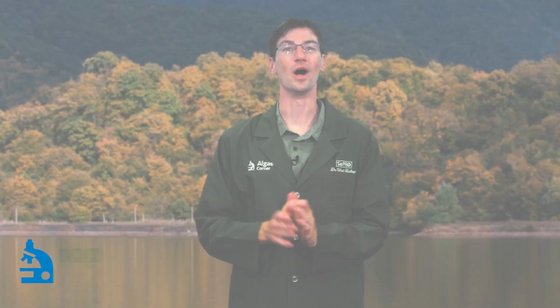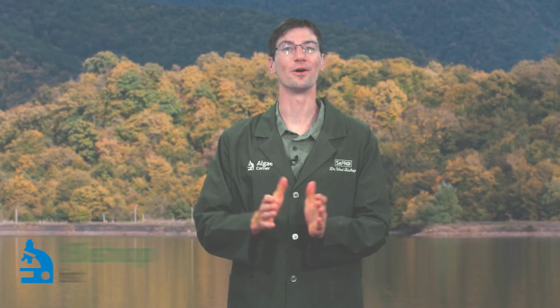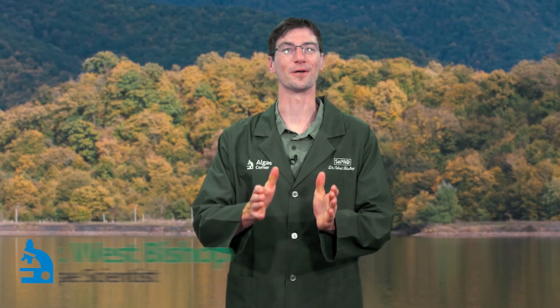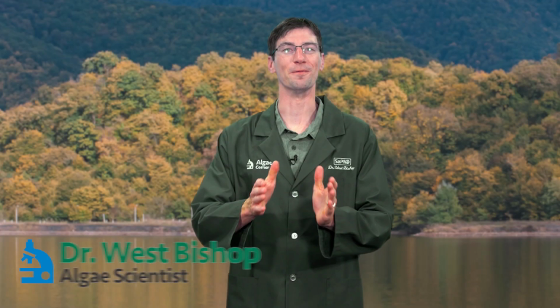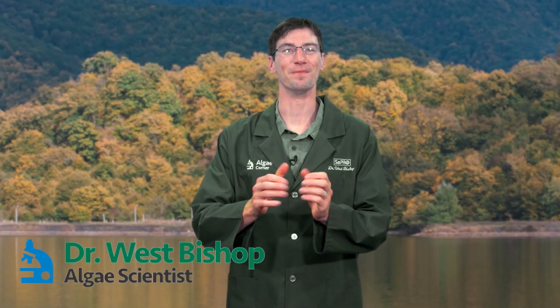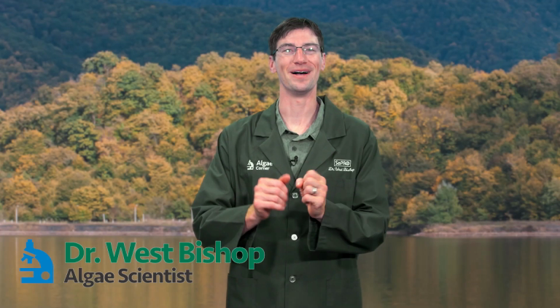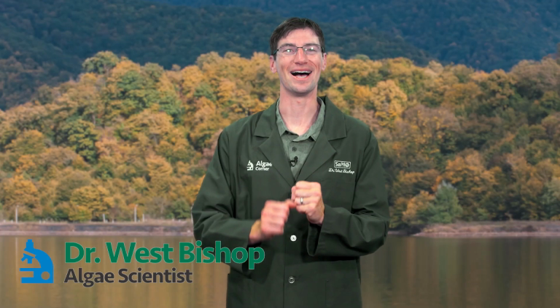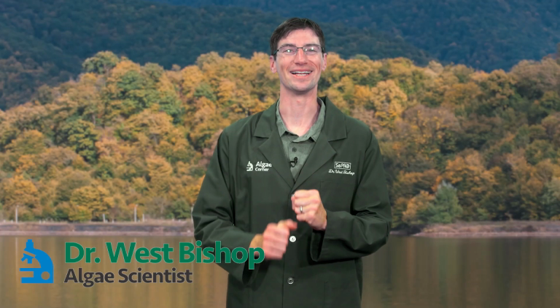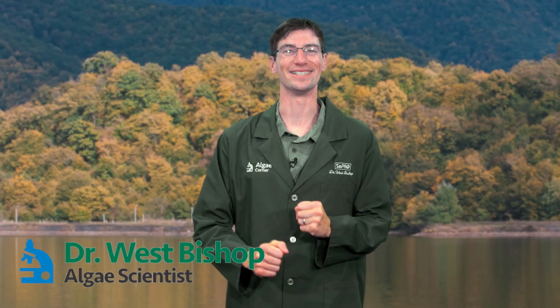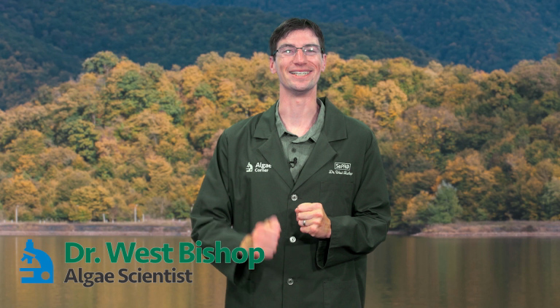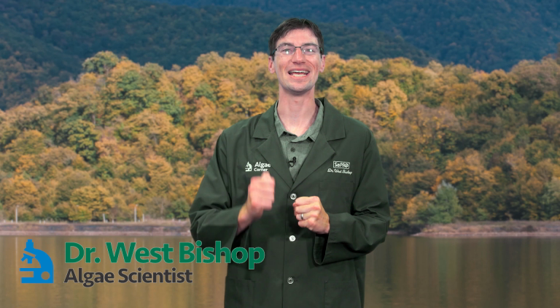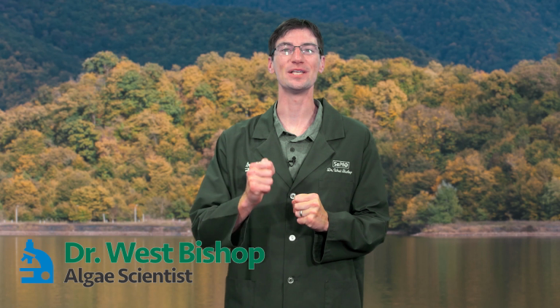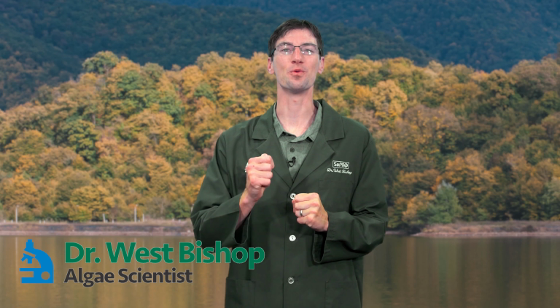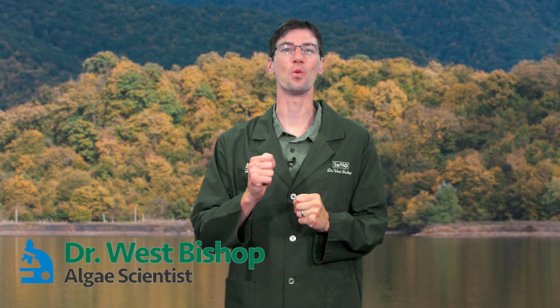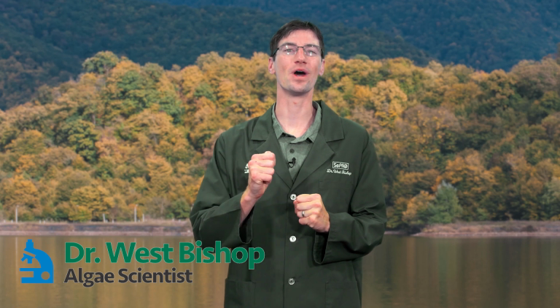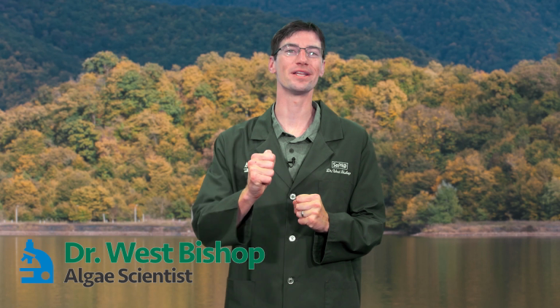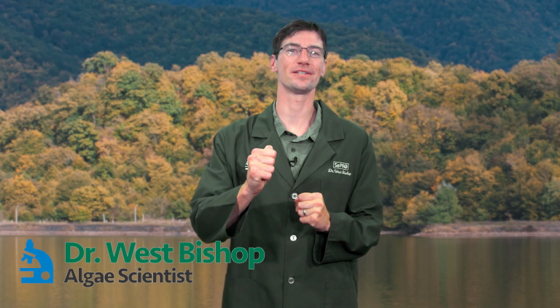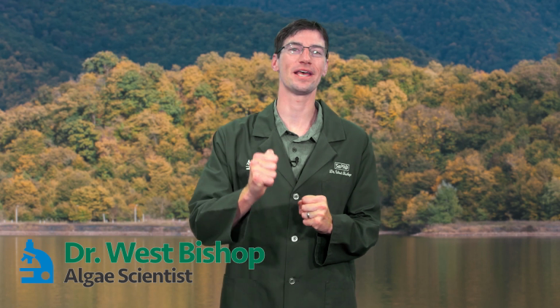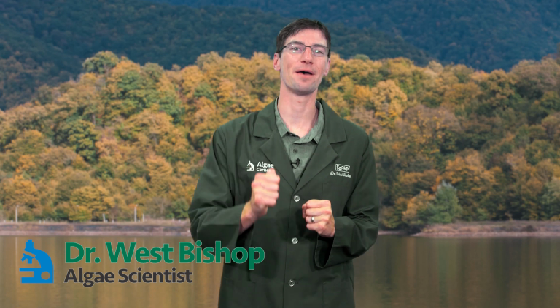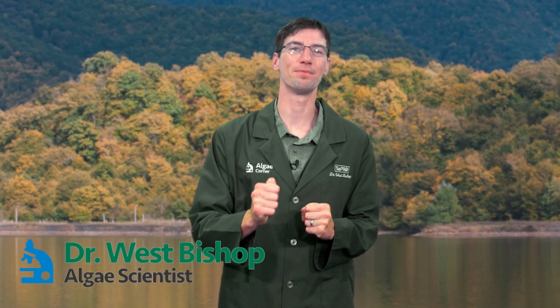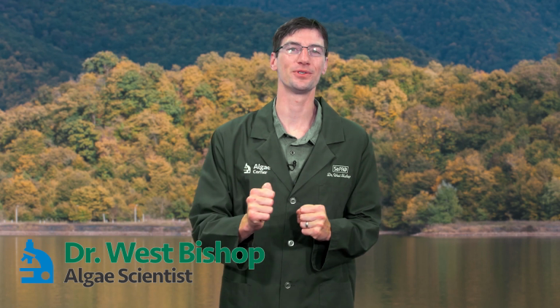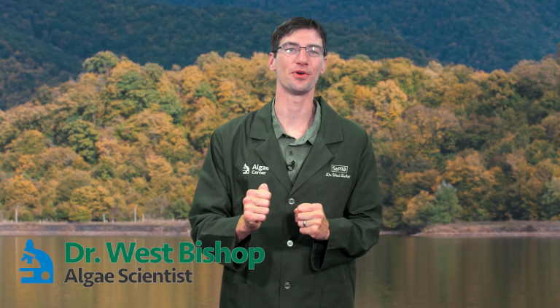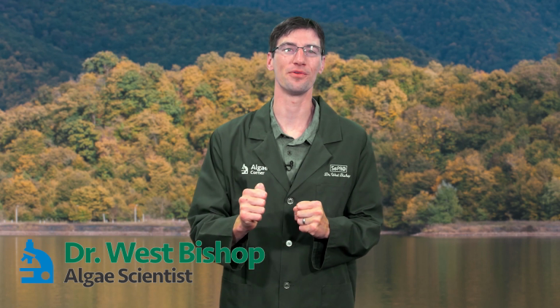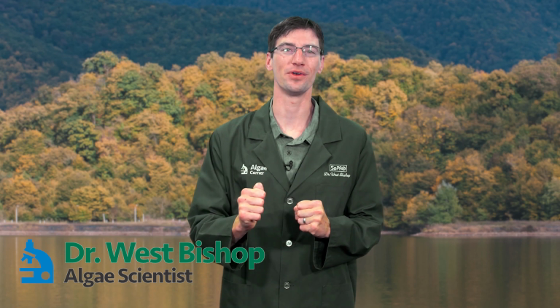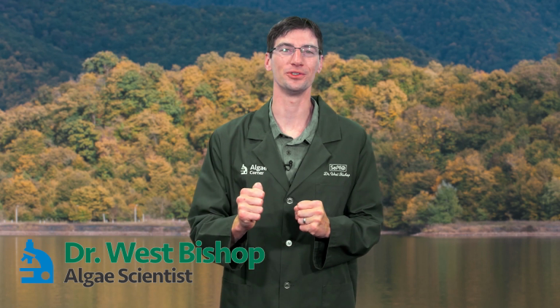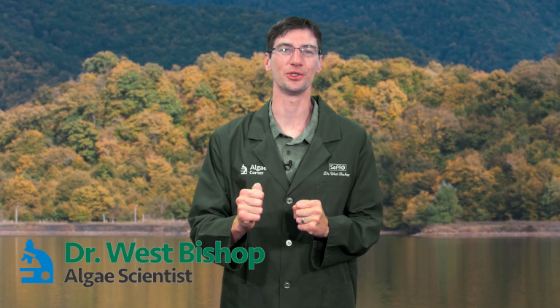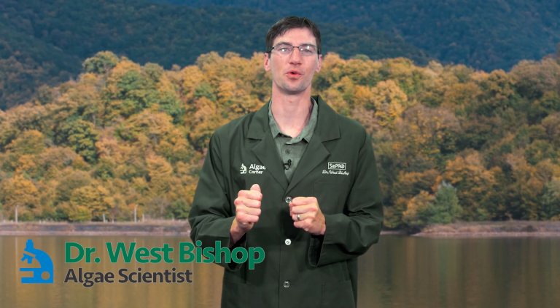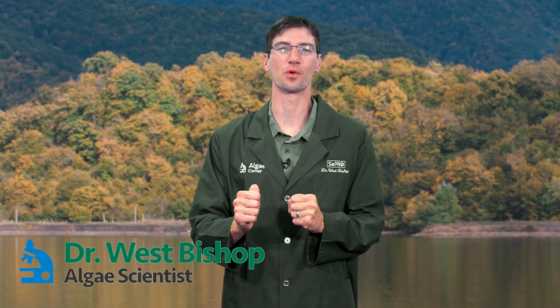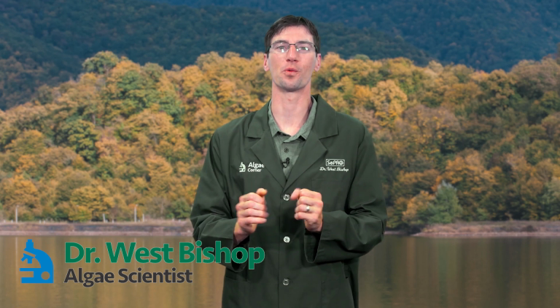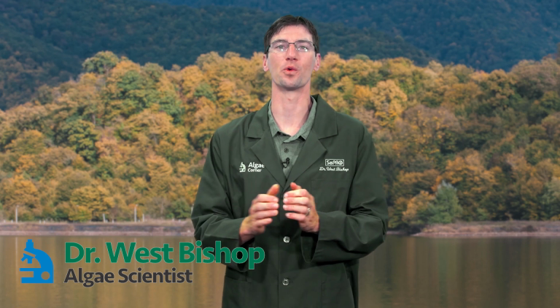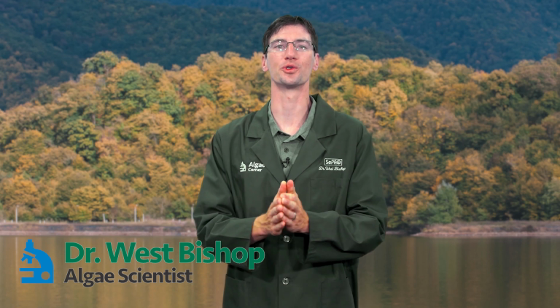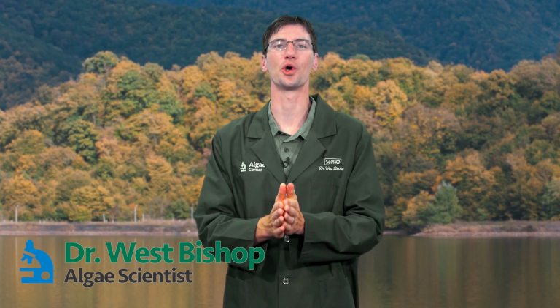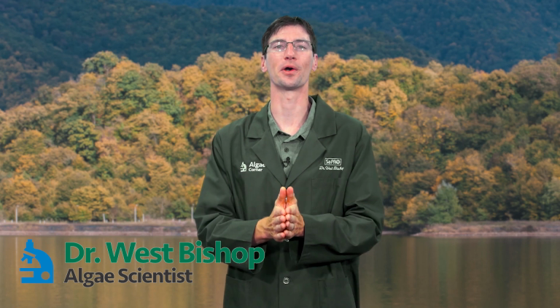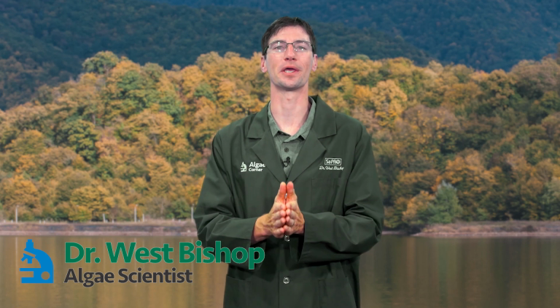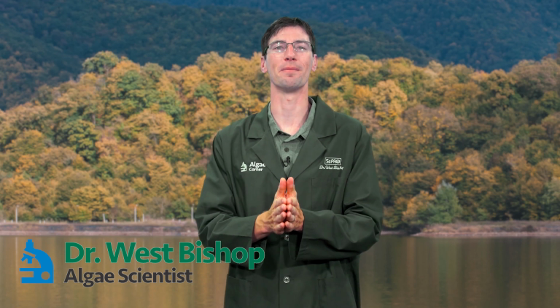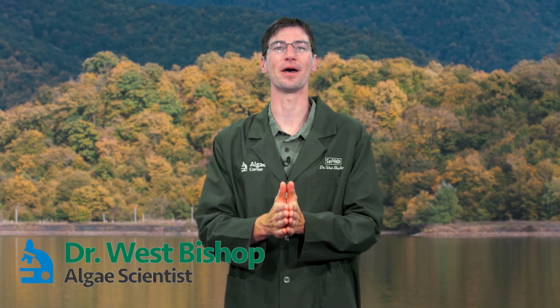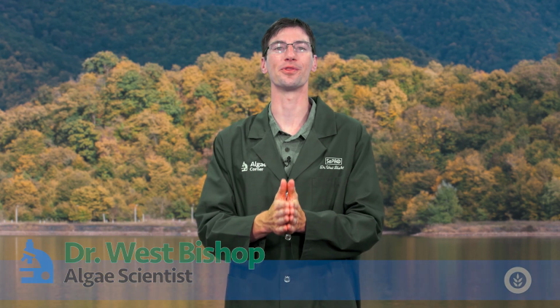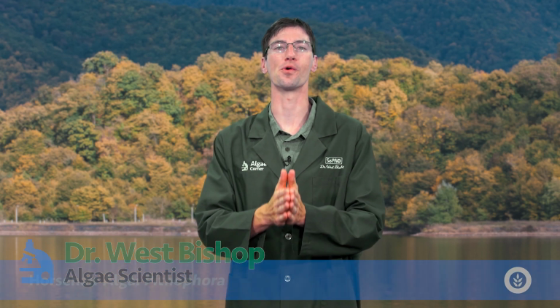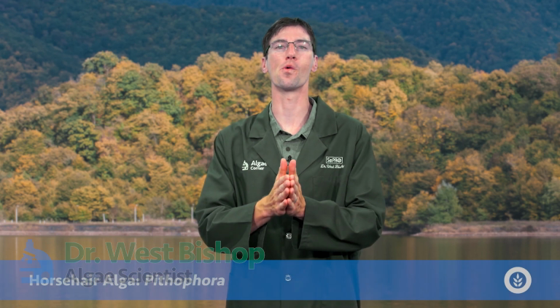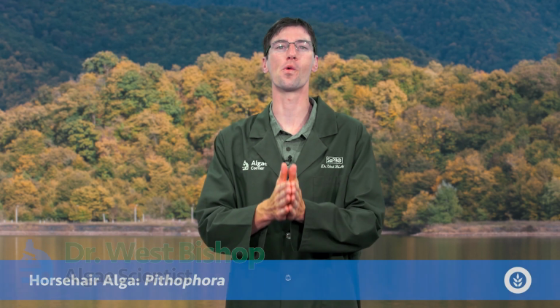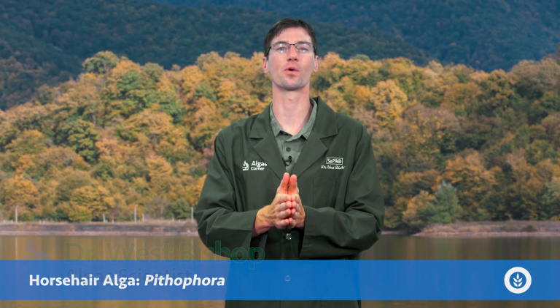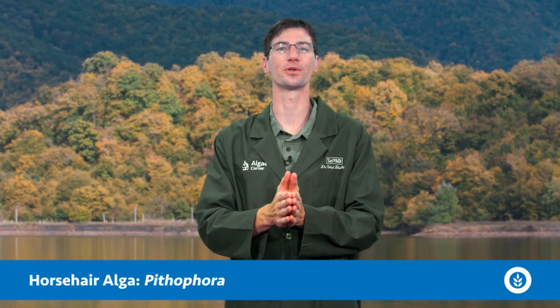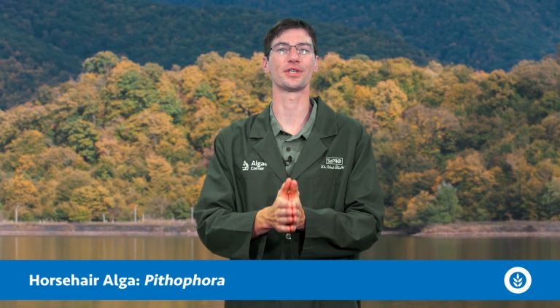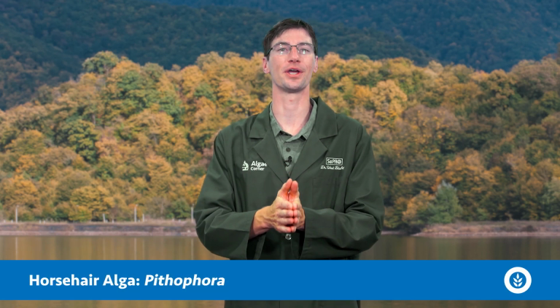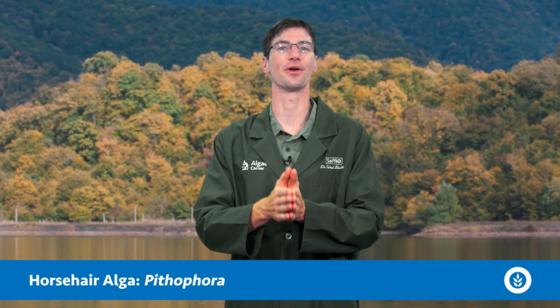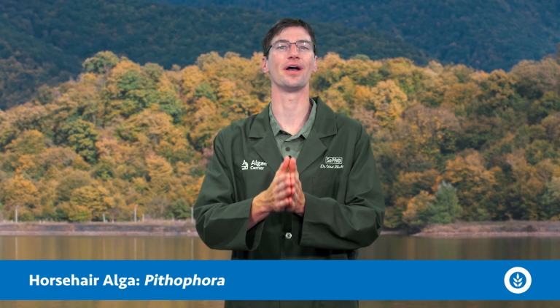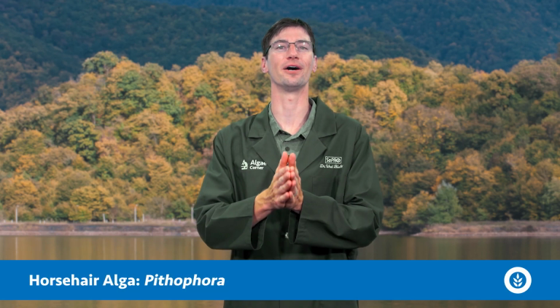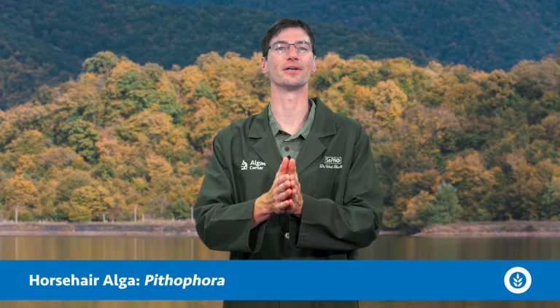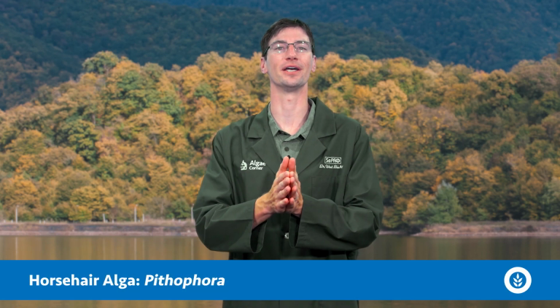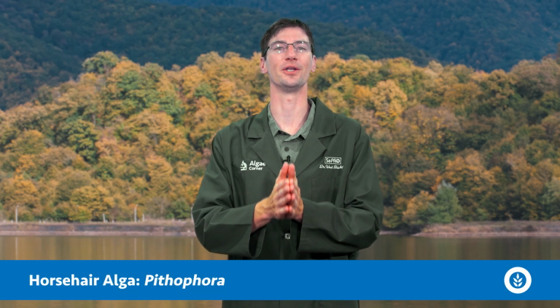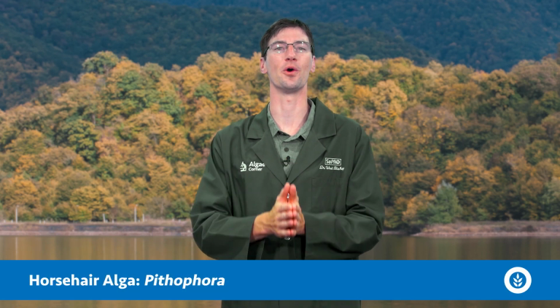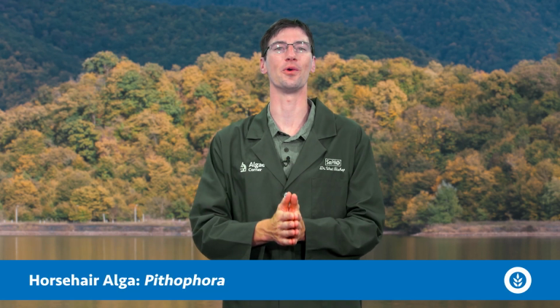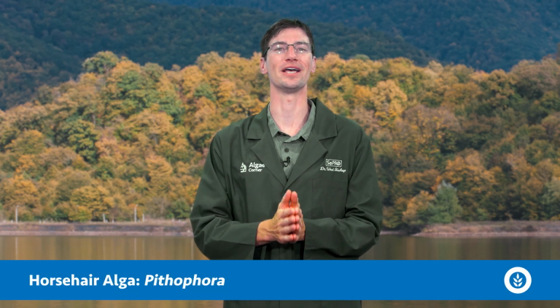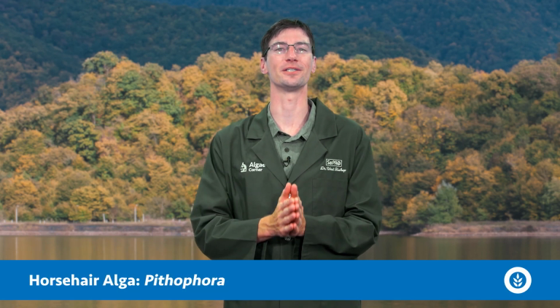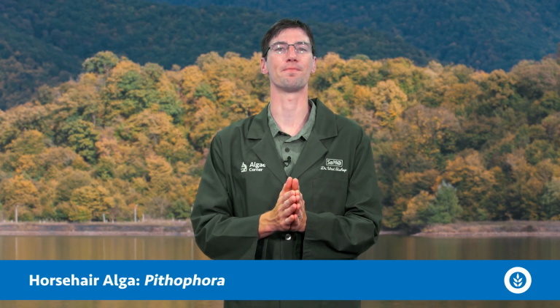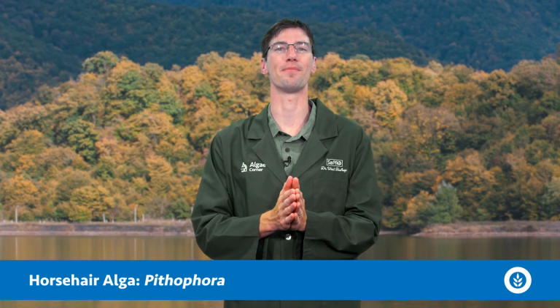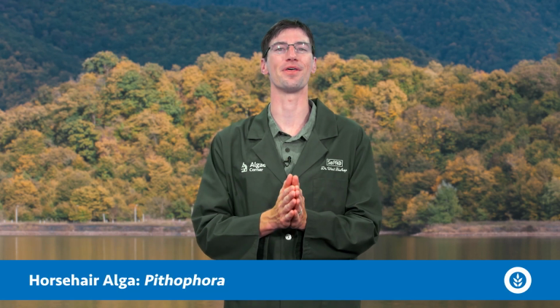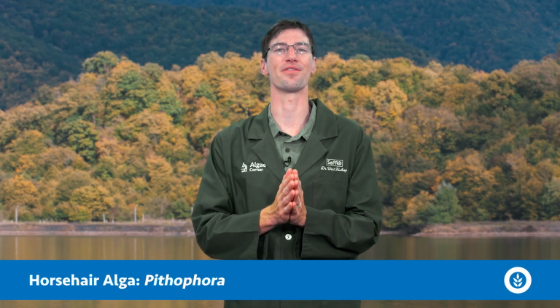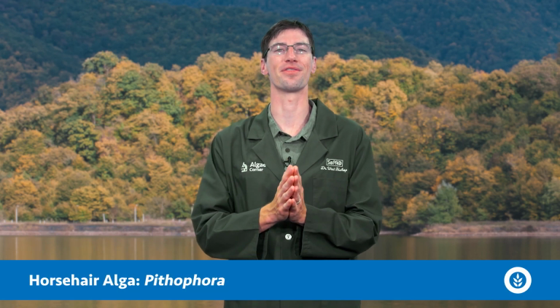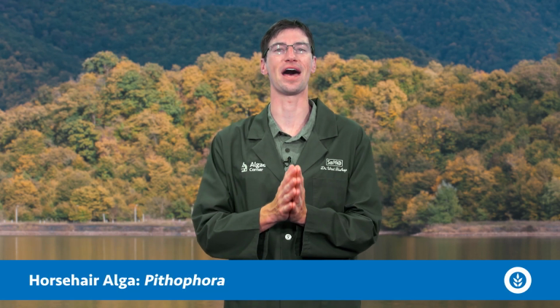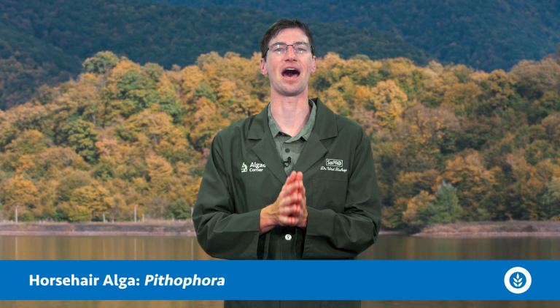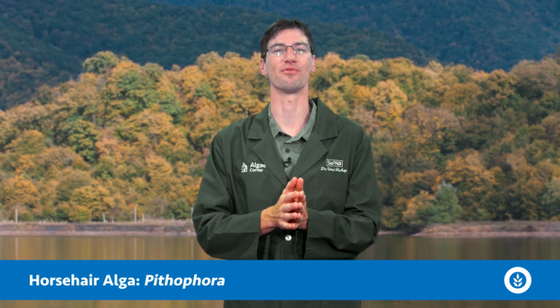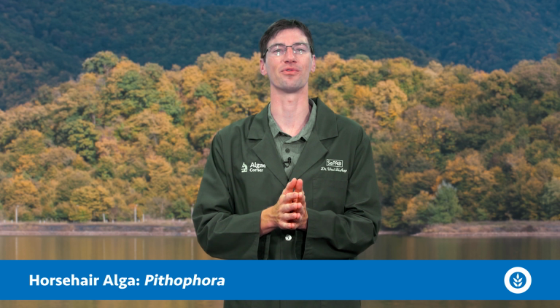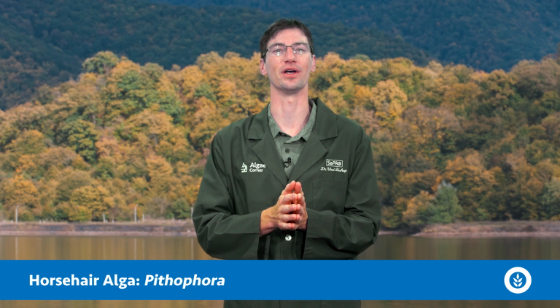Welcome. On today's 'What Is It?' episode of Algae Corner, we're talking about the horsehair alga known as Pithophora.